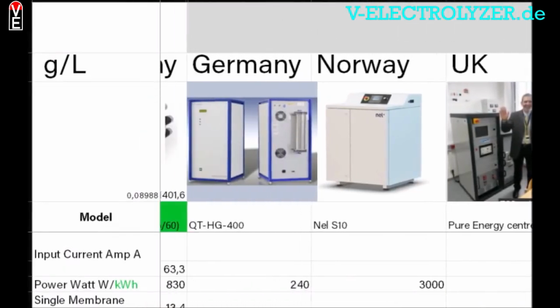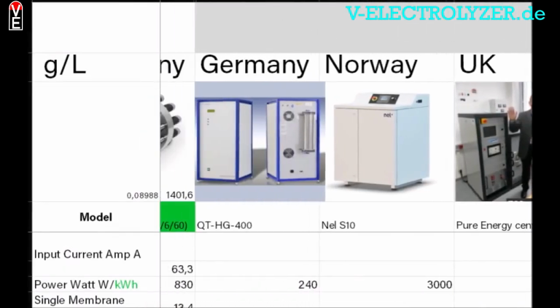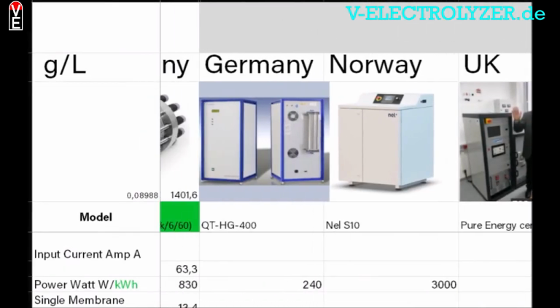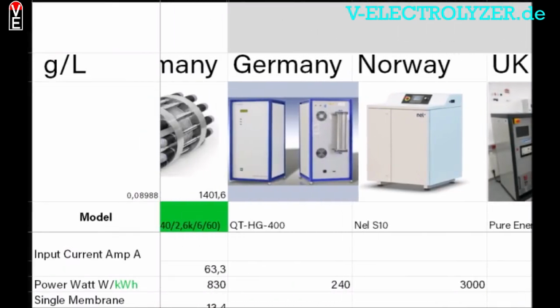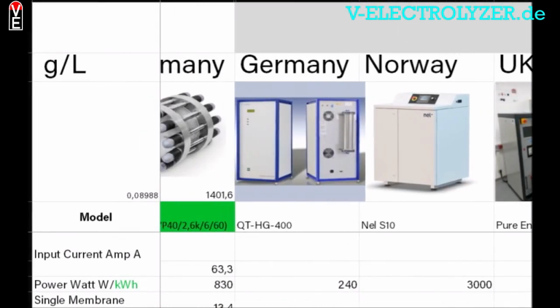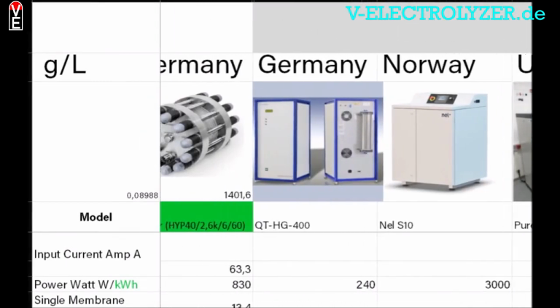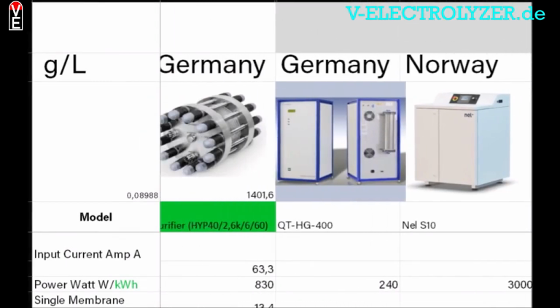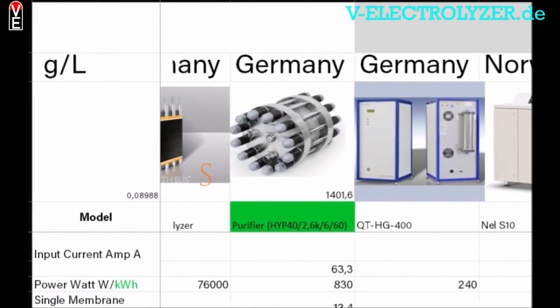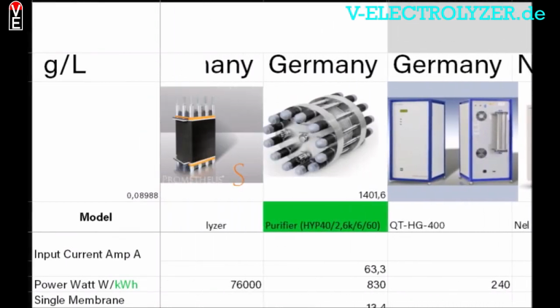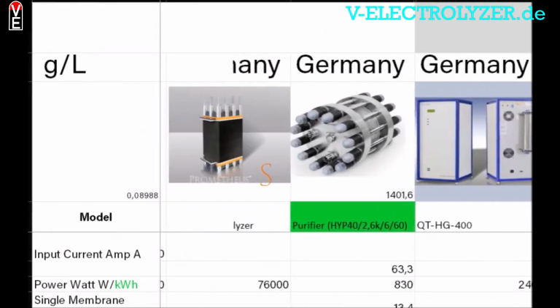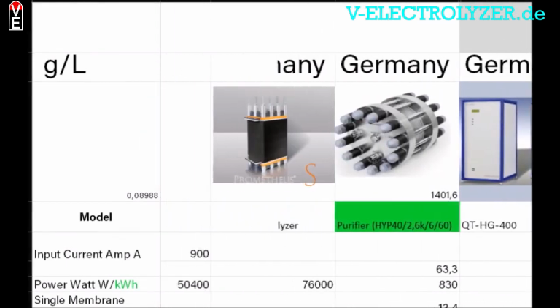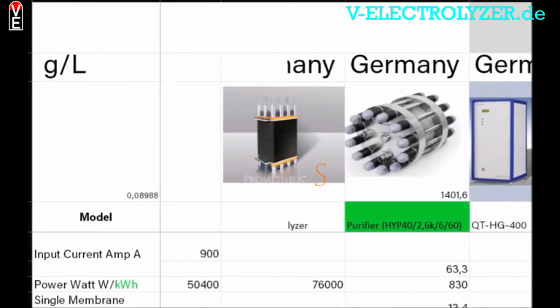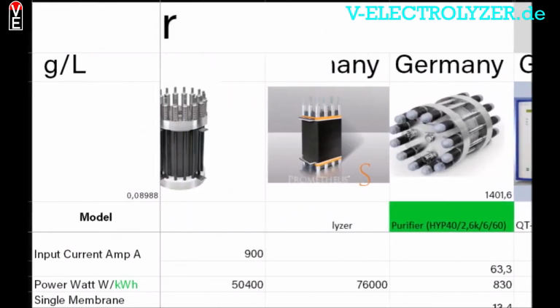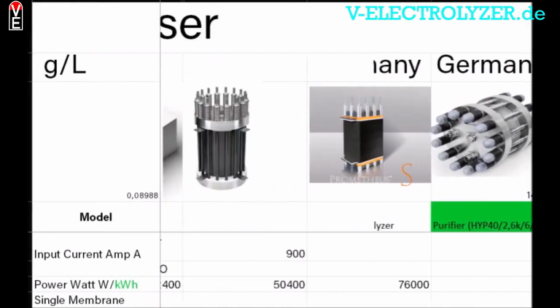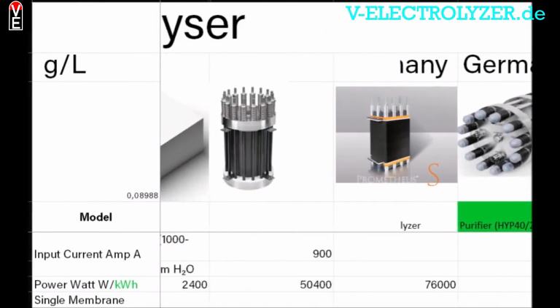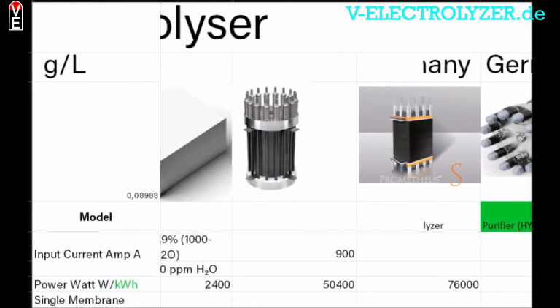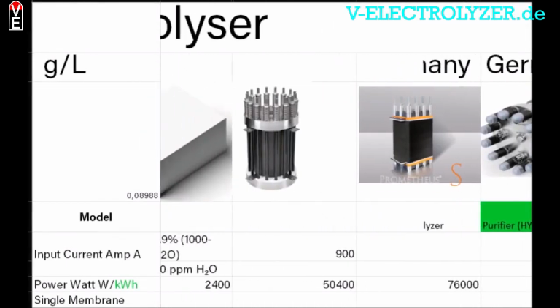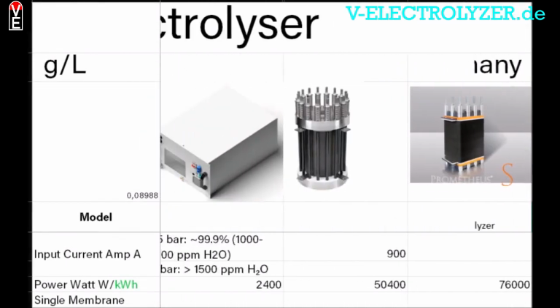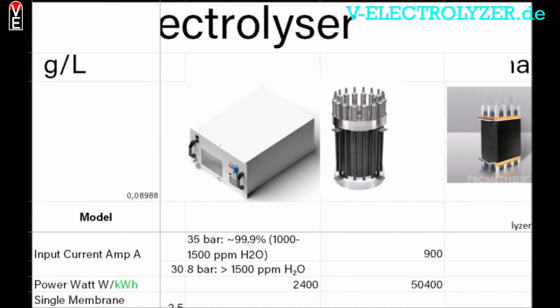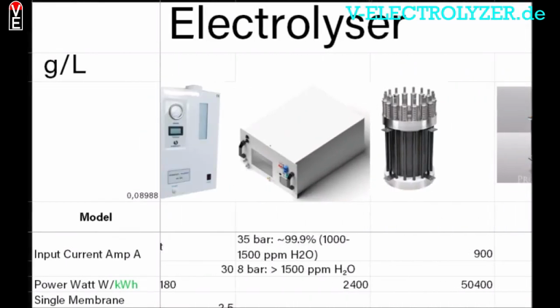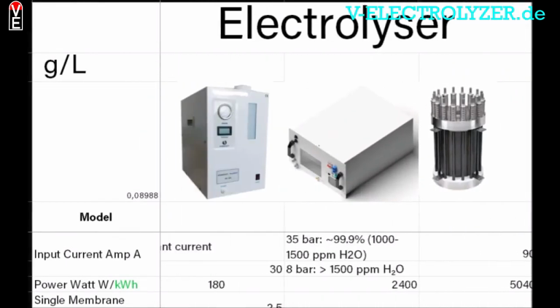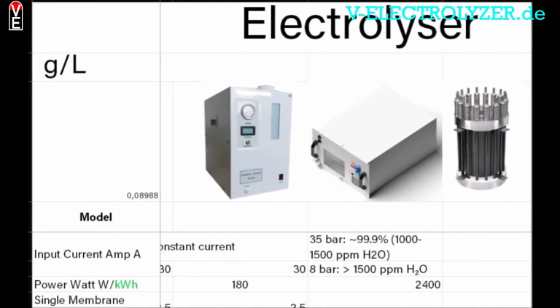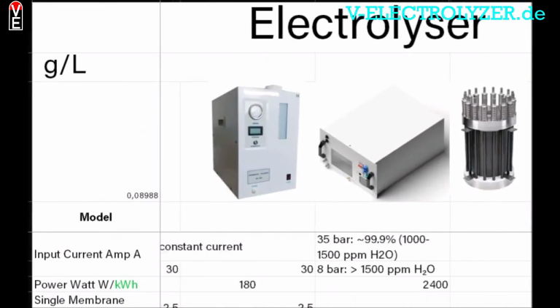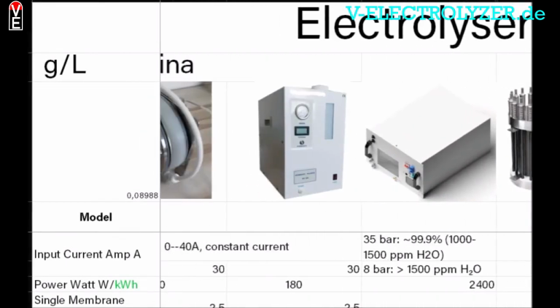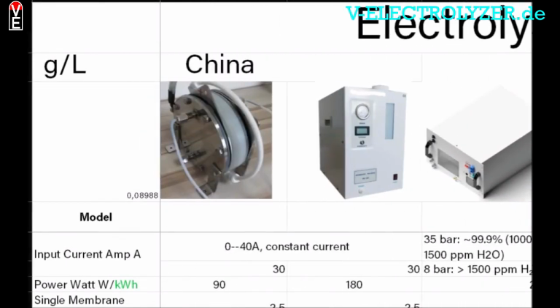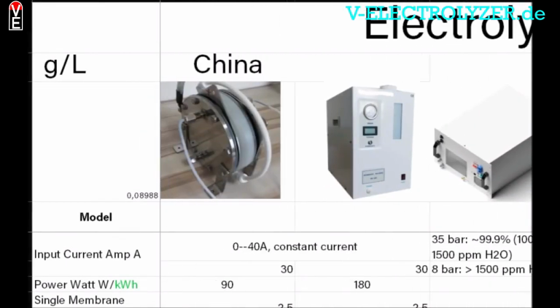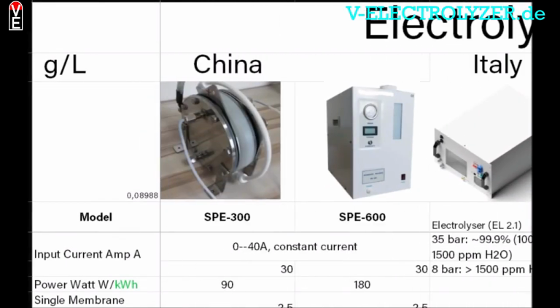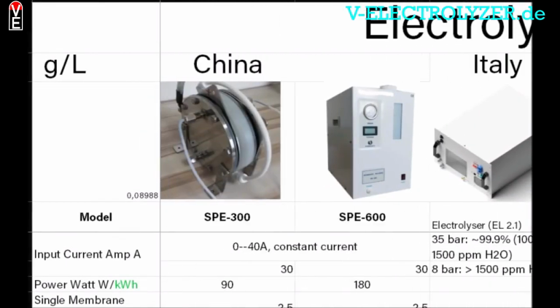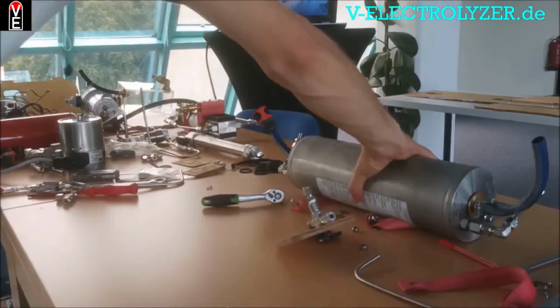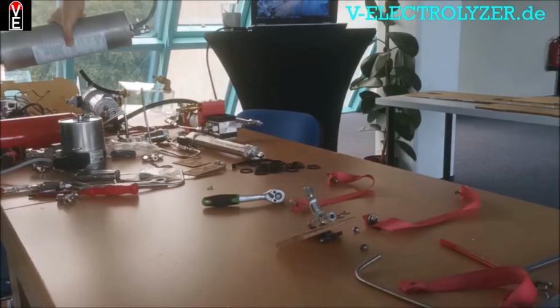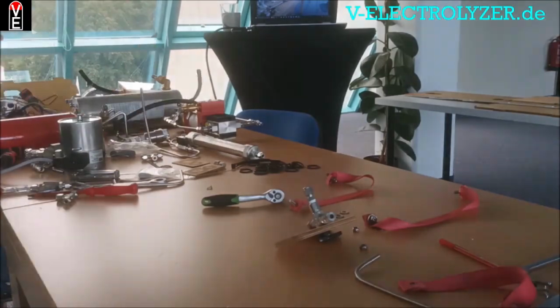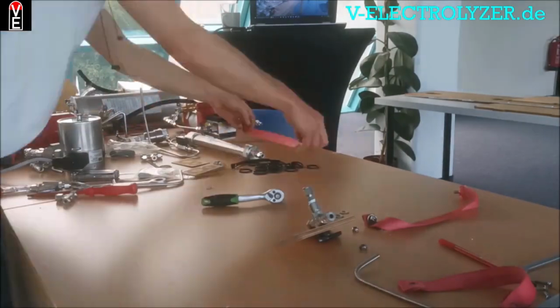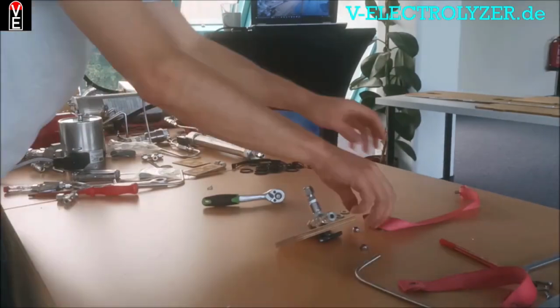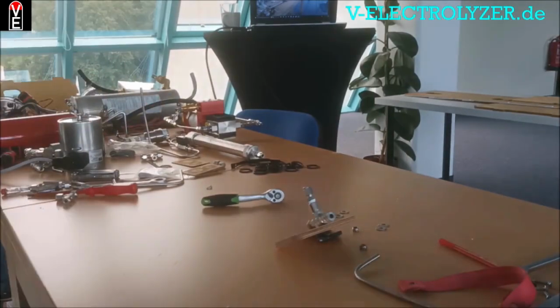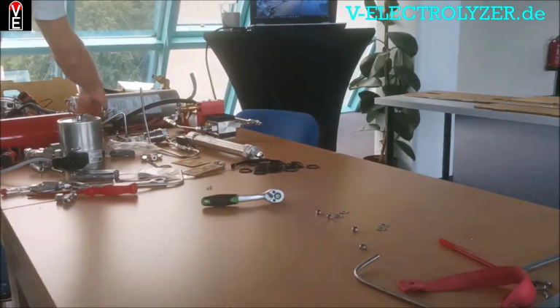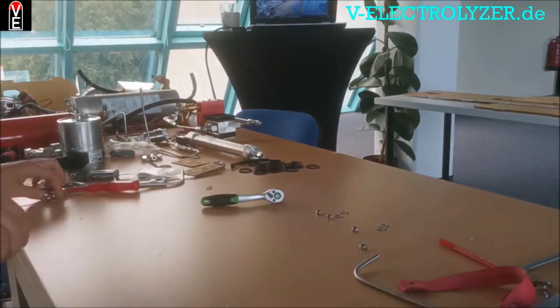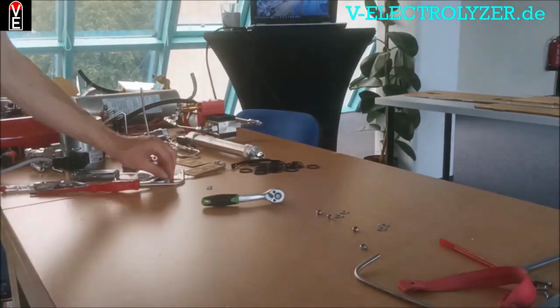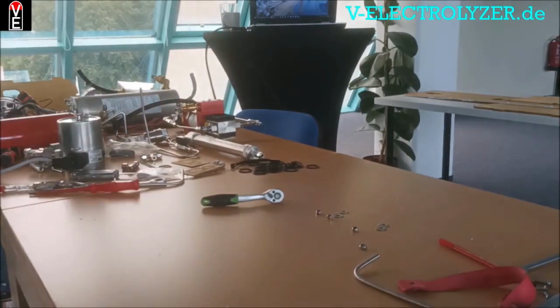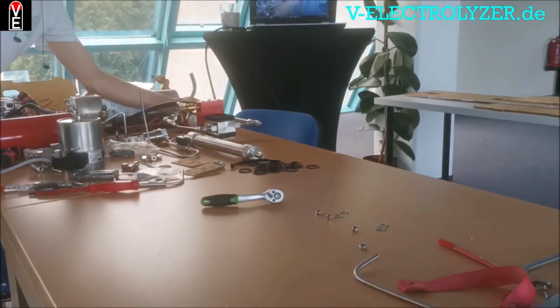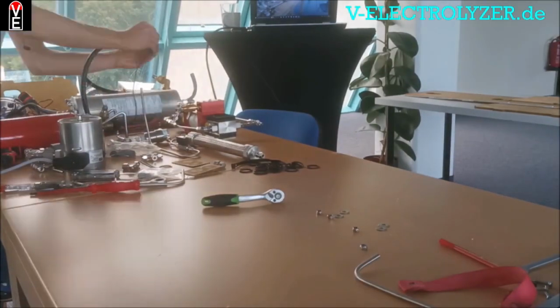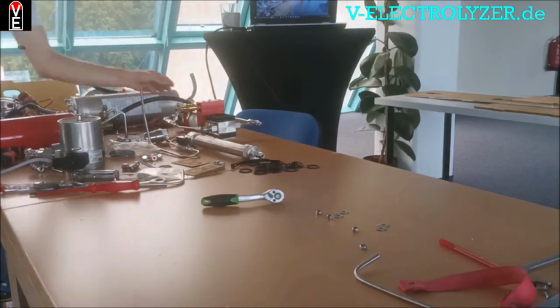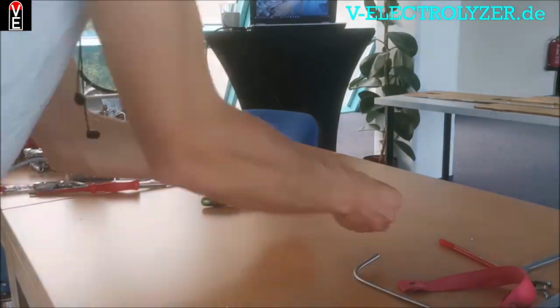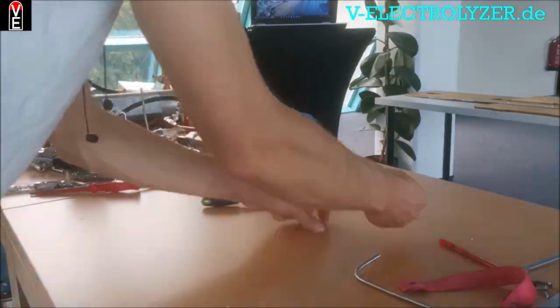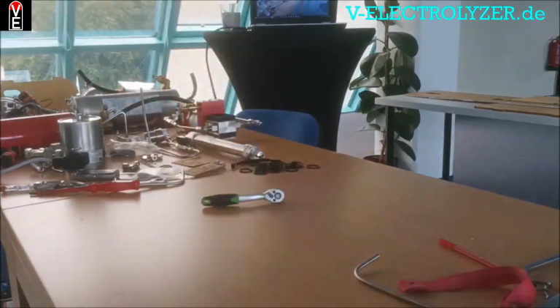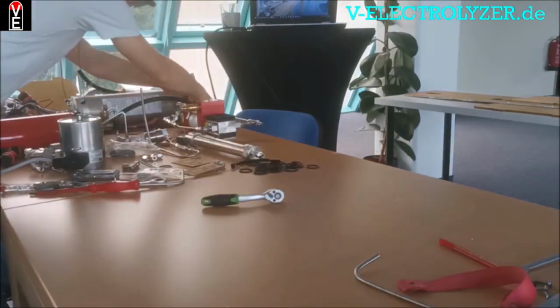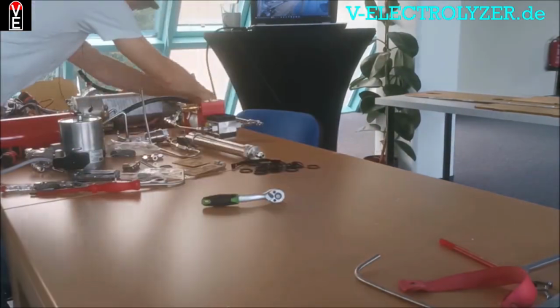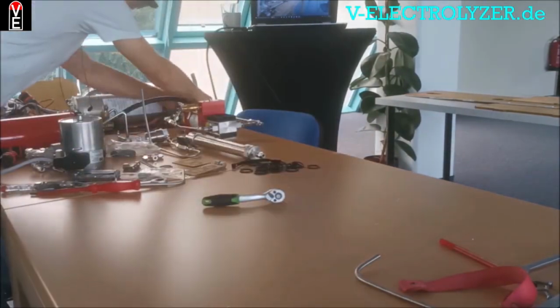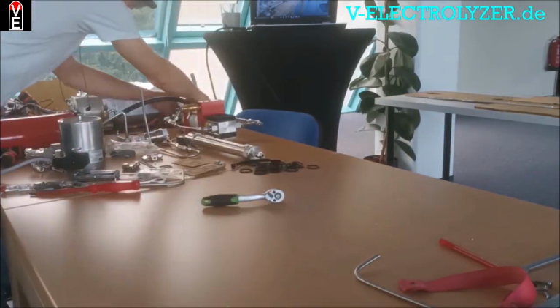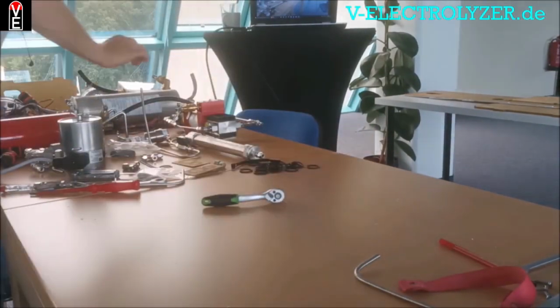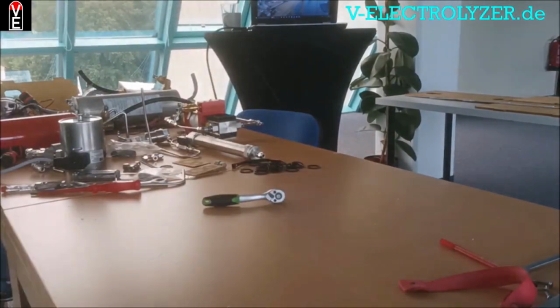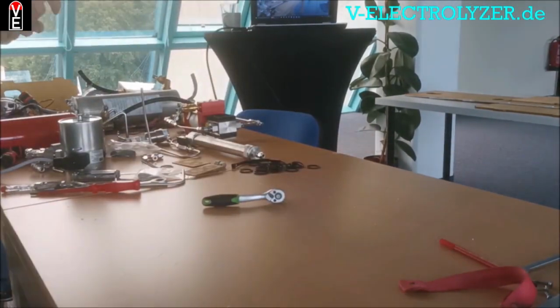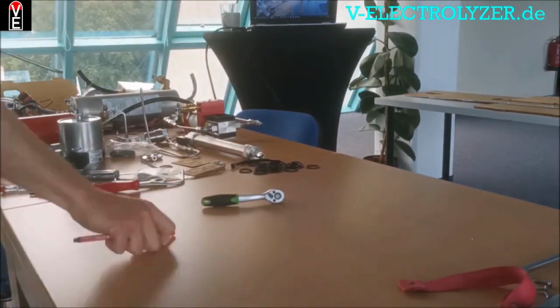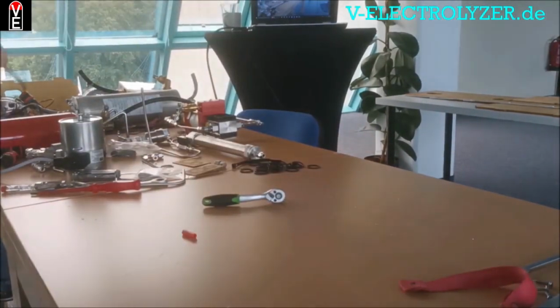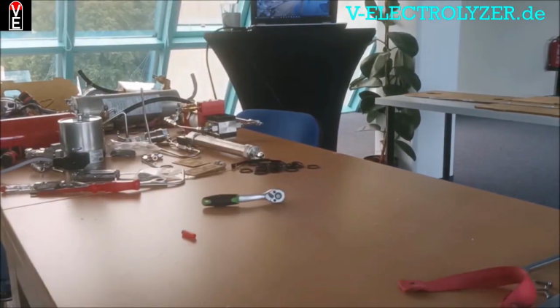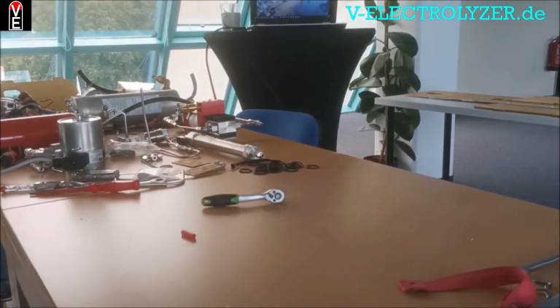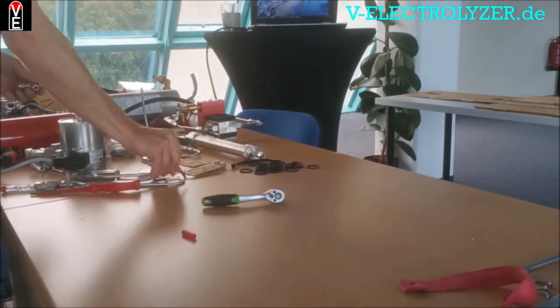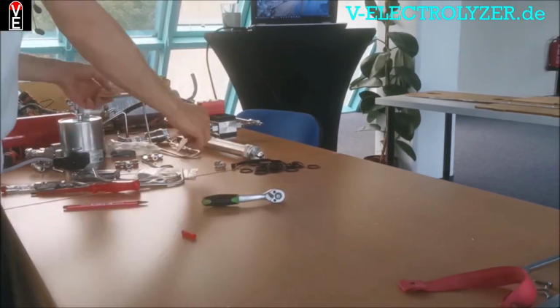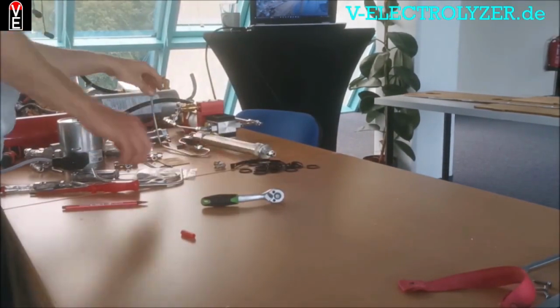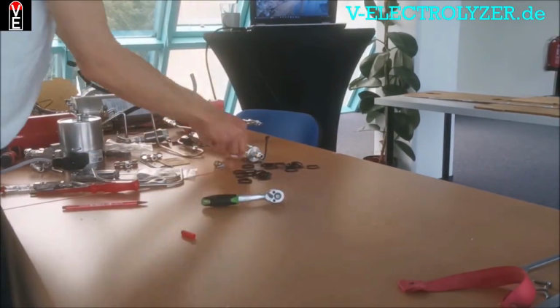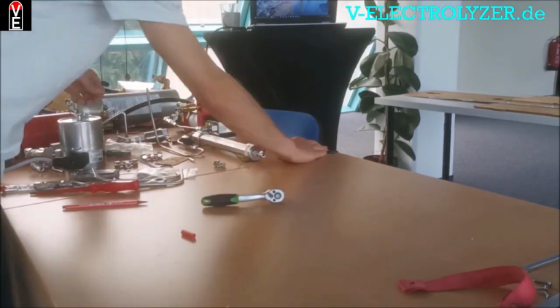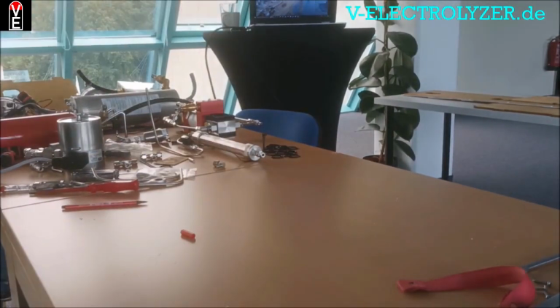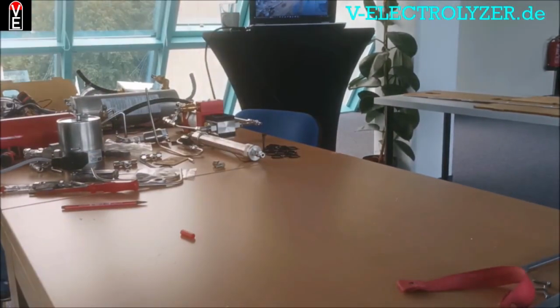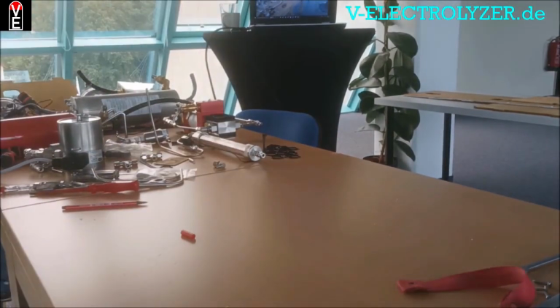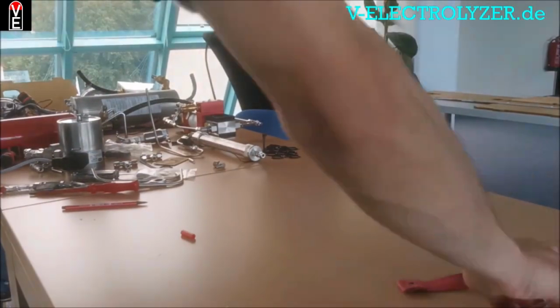So please consider becoming a member at v-electrolyzer.de.